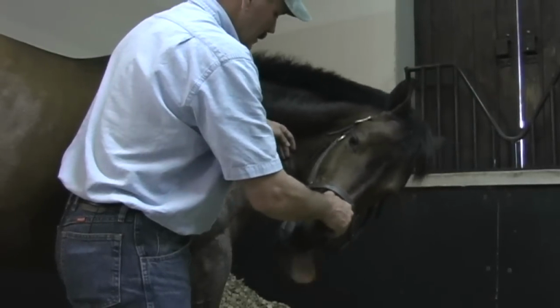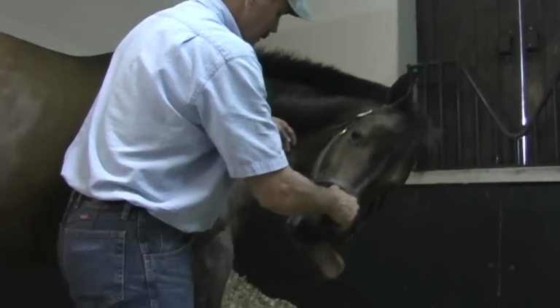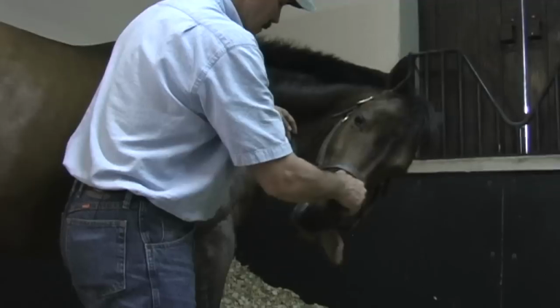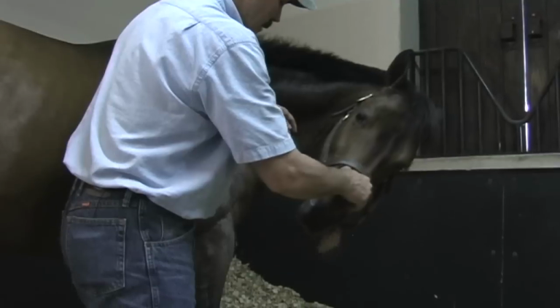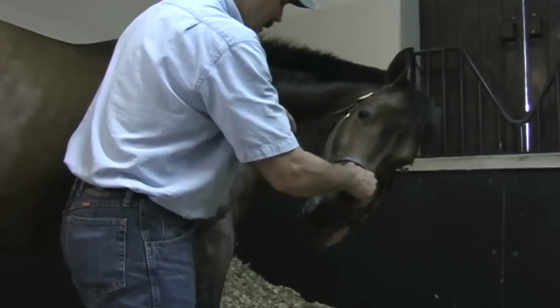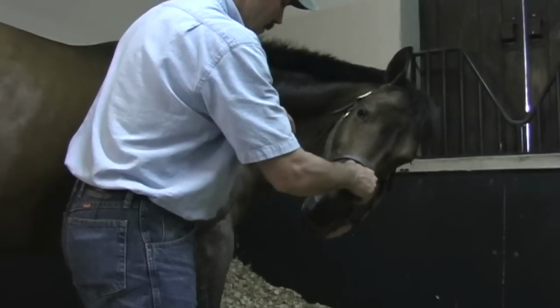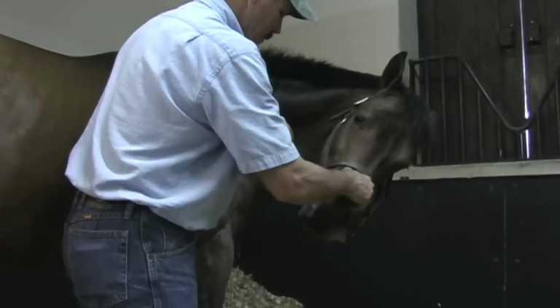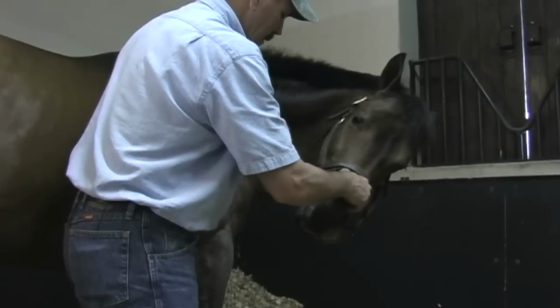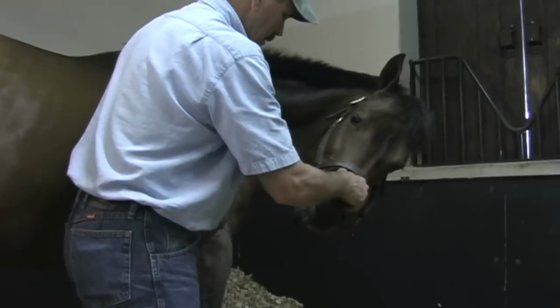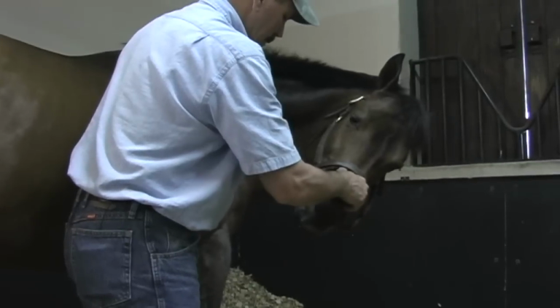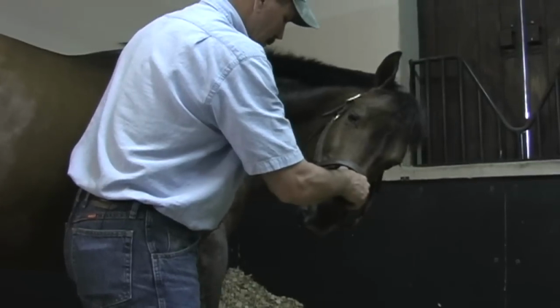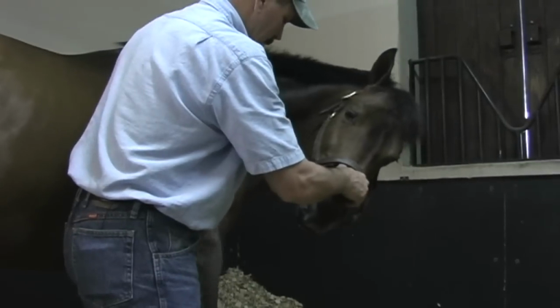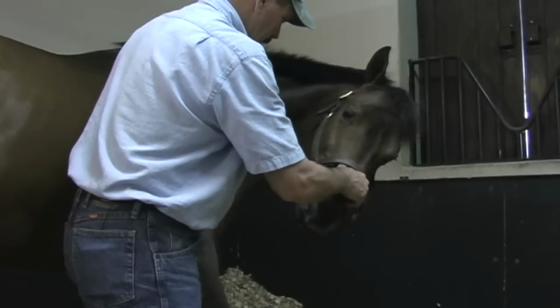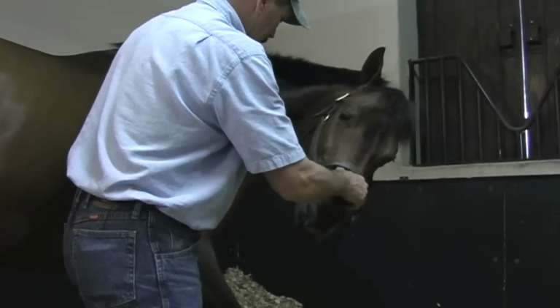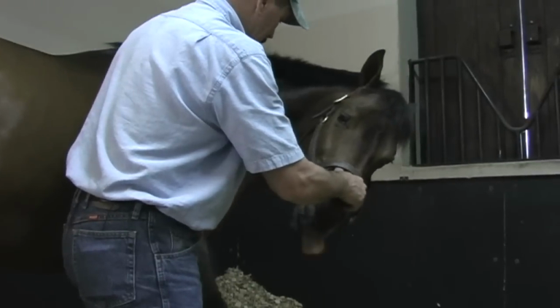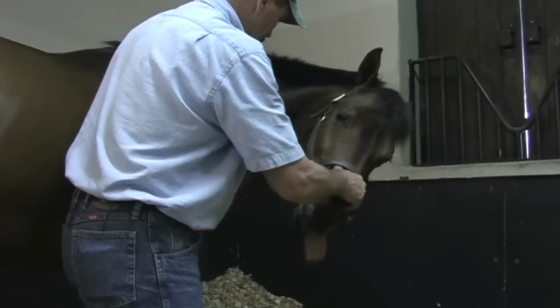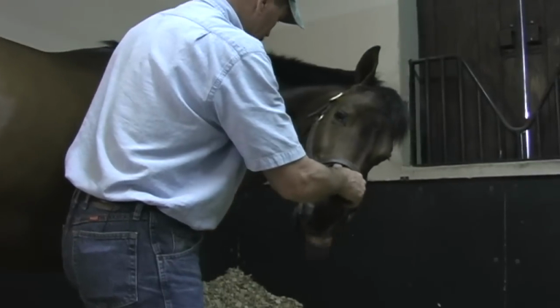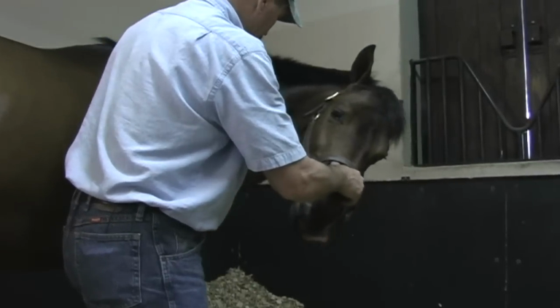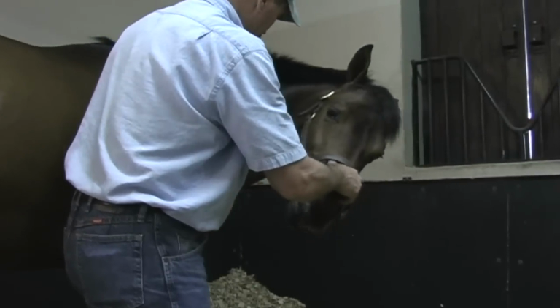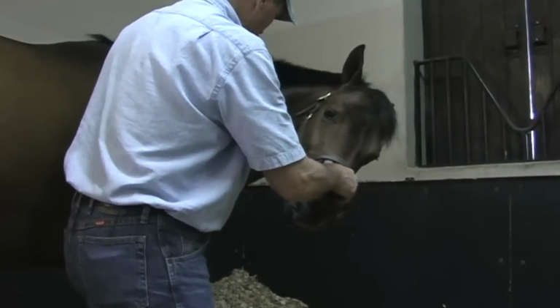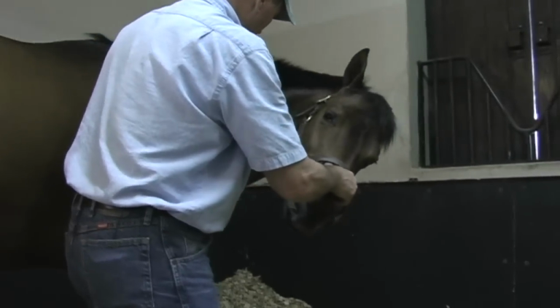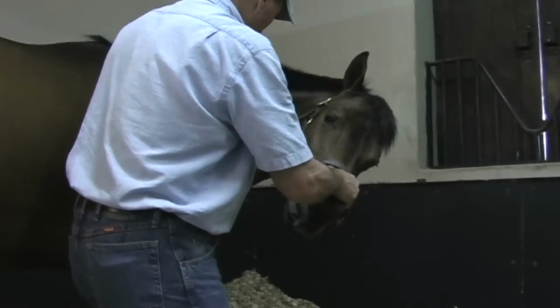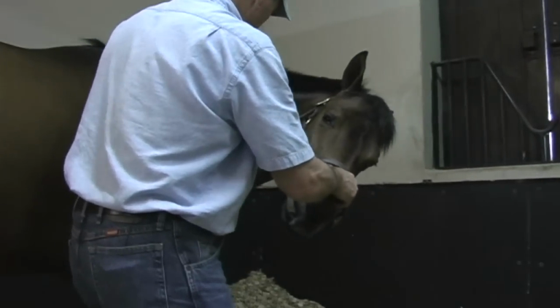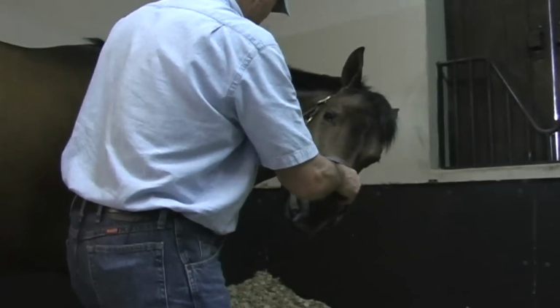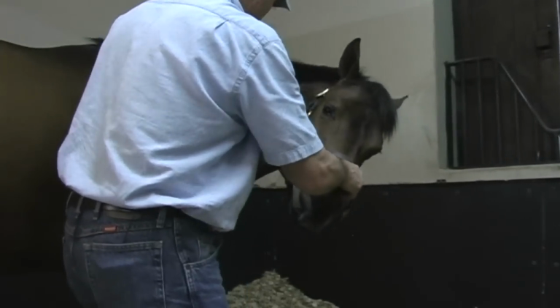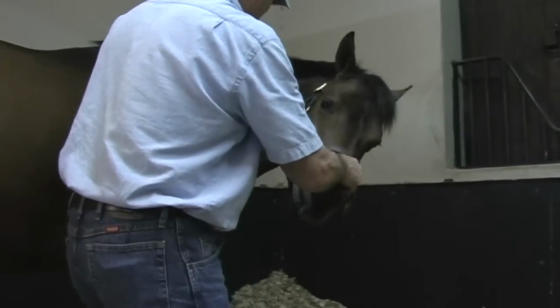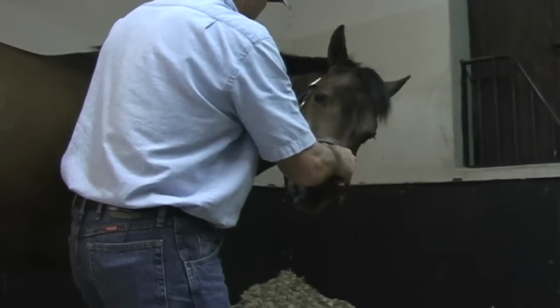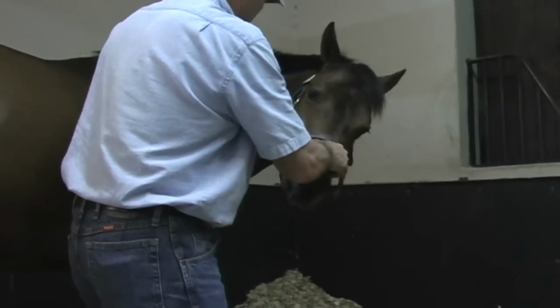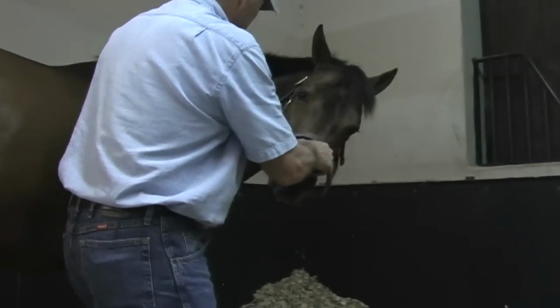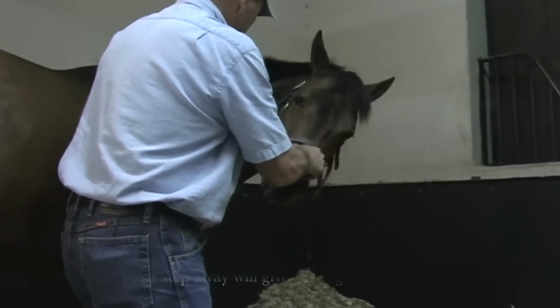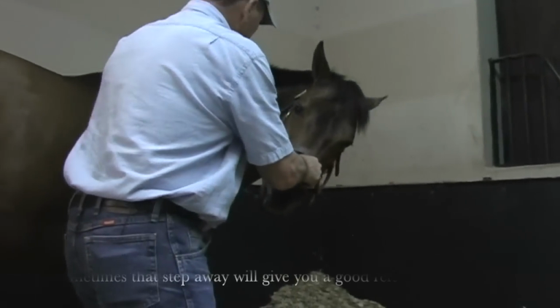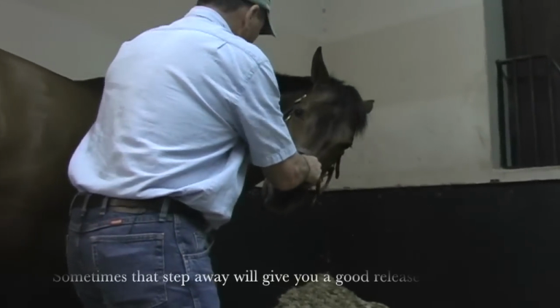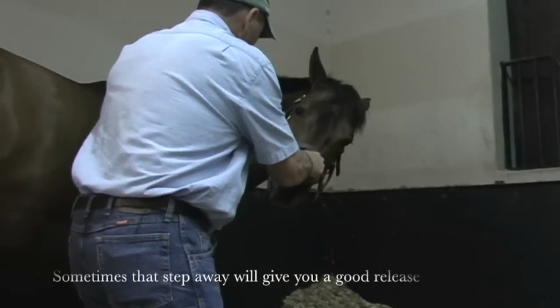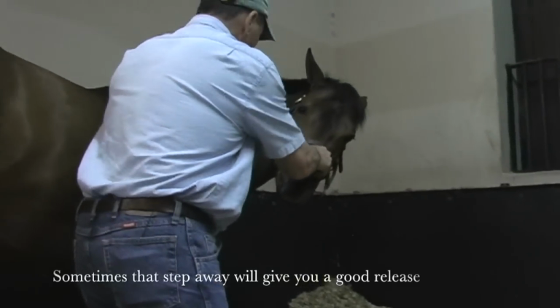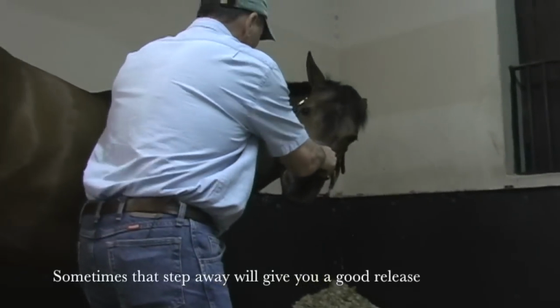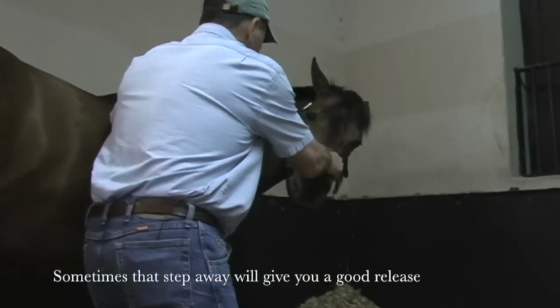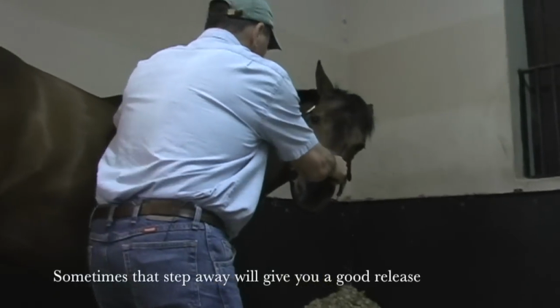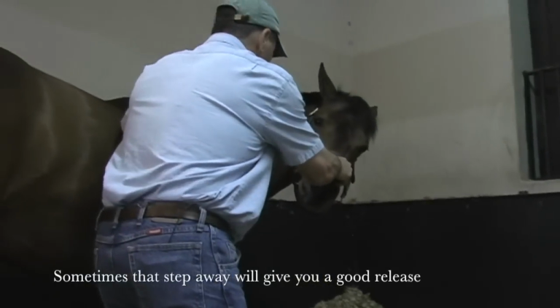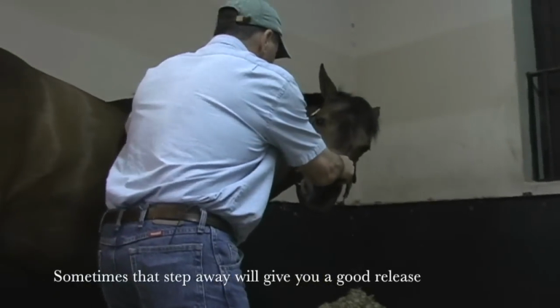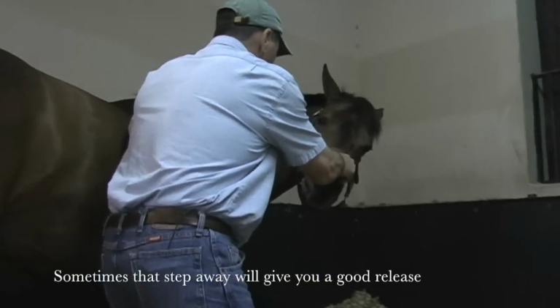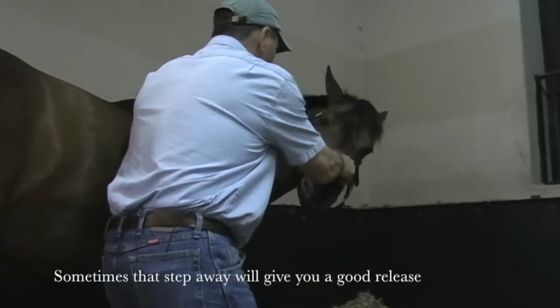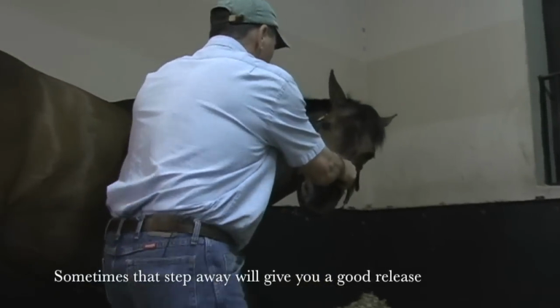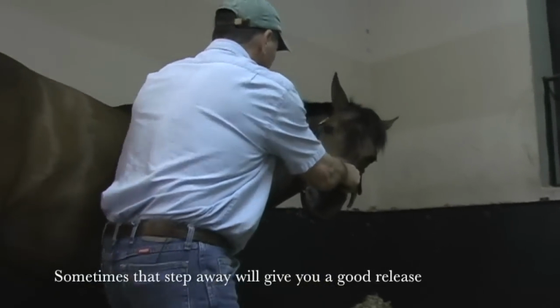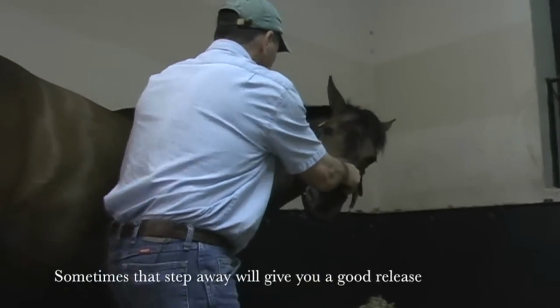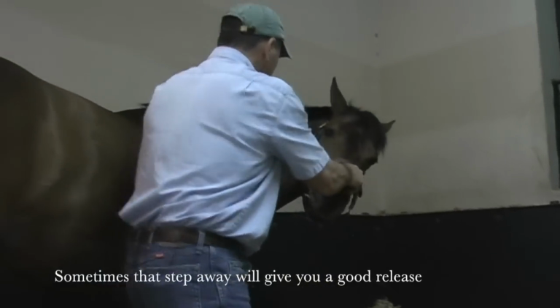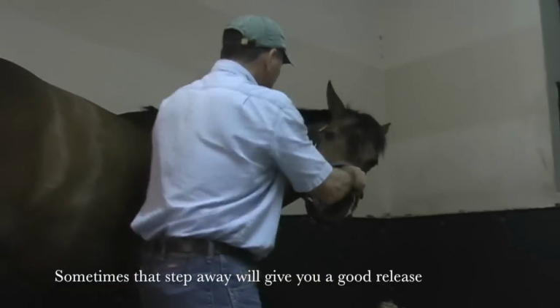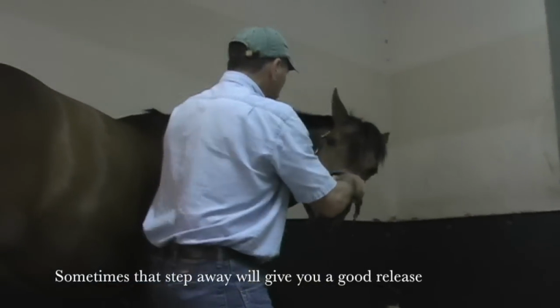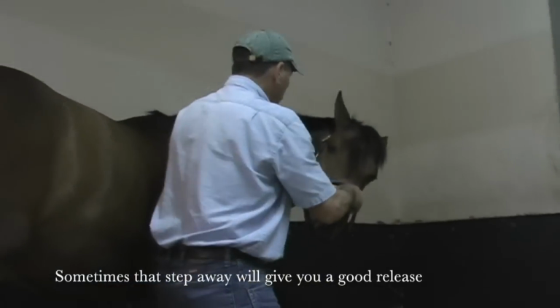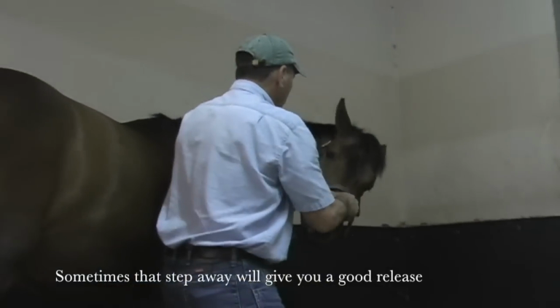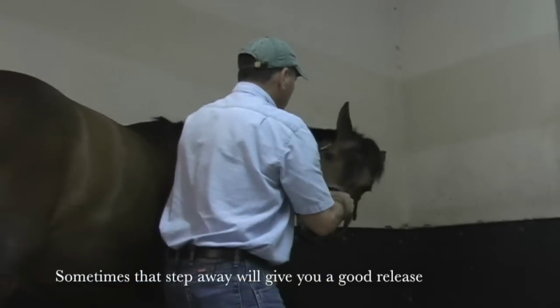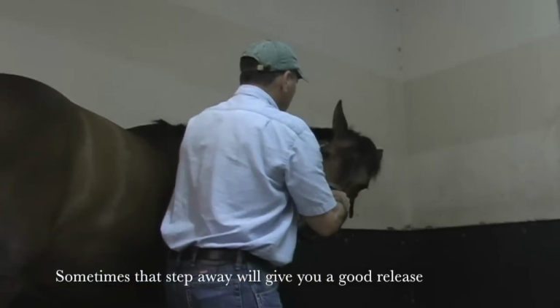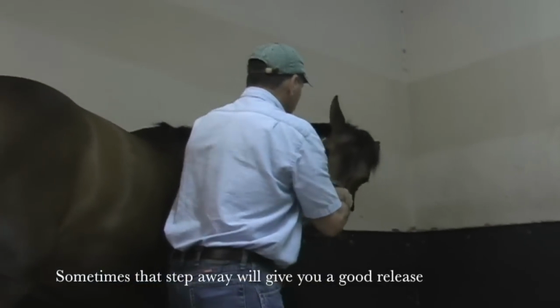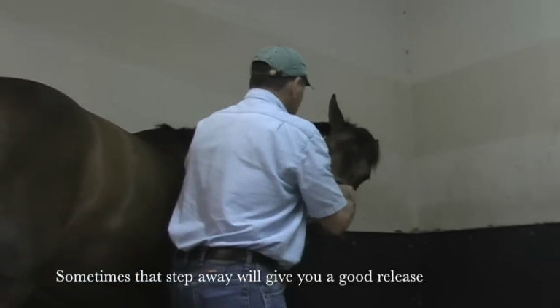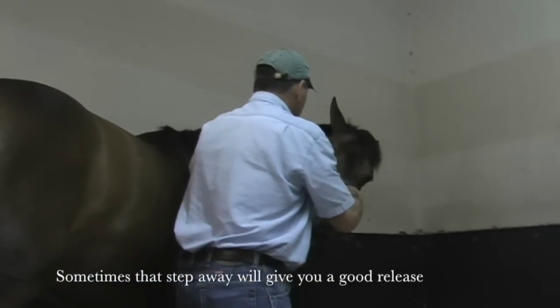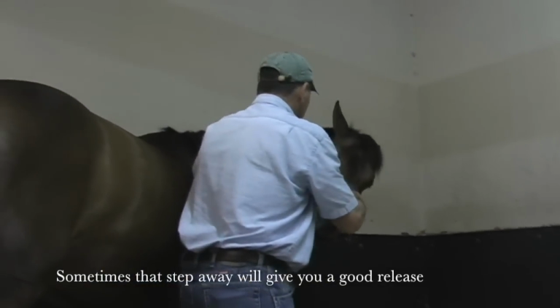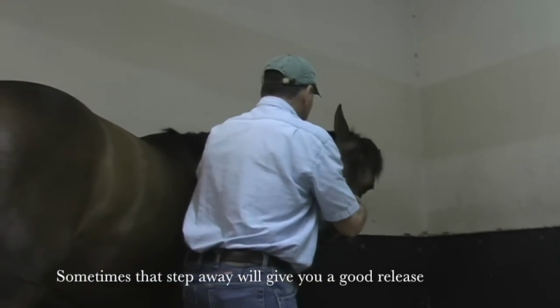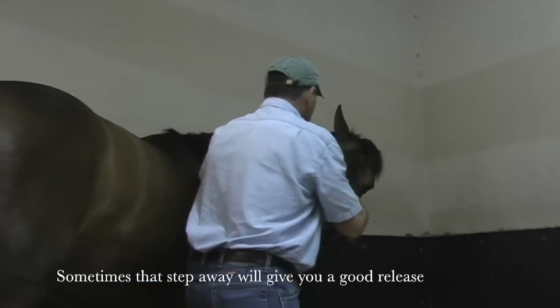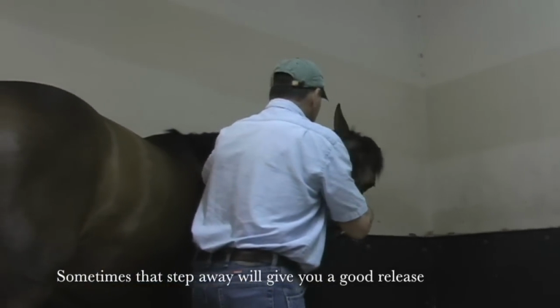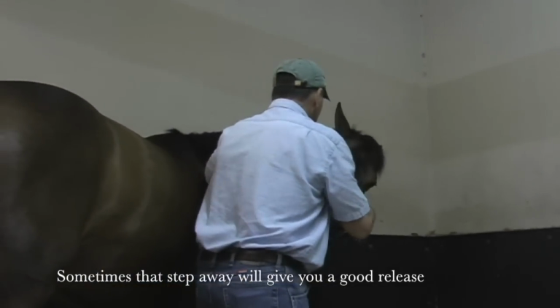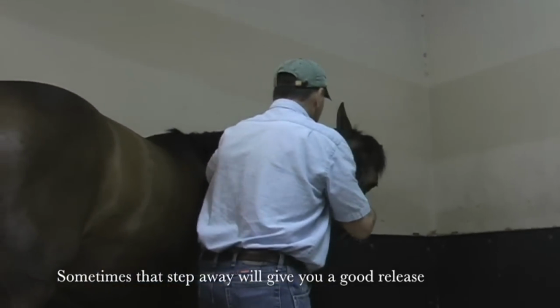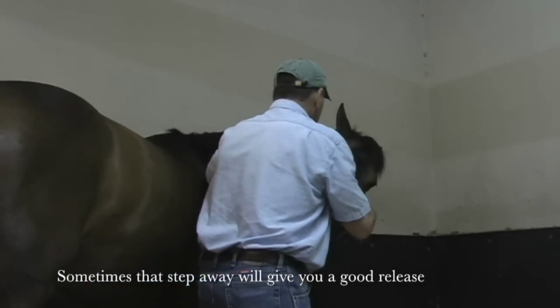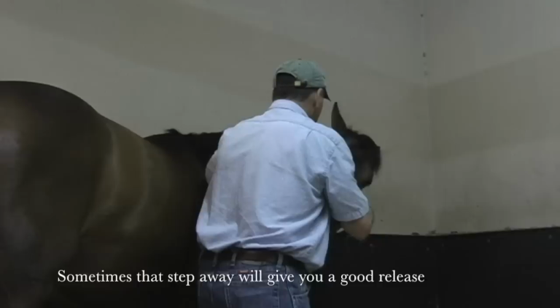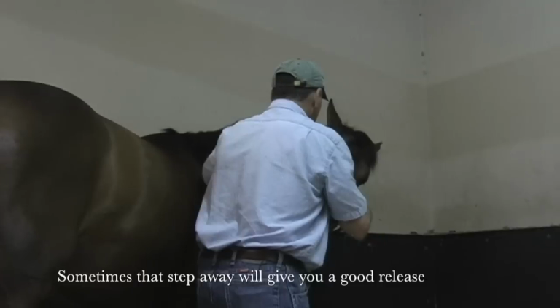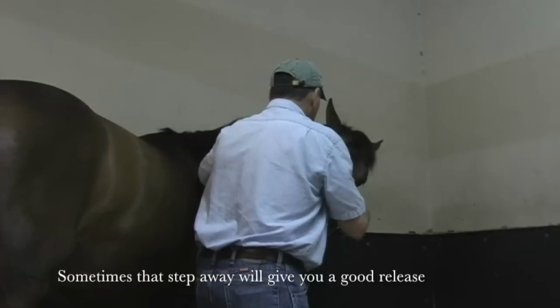Shift his weight over as I'm doing this. Sometimes that step, when you get down towards the lower neck, that step away is going to get you a nice release.